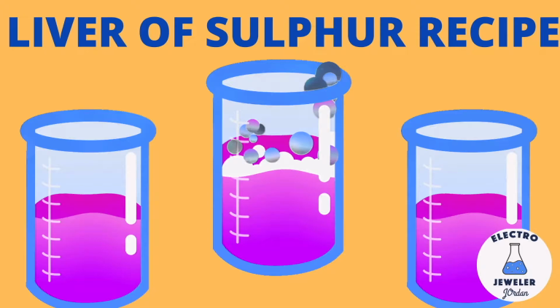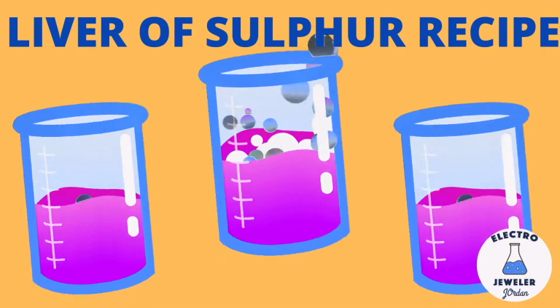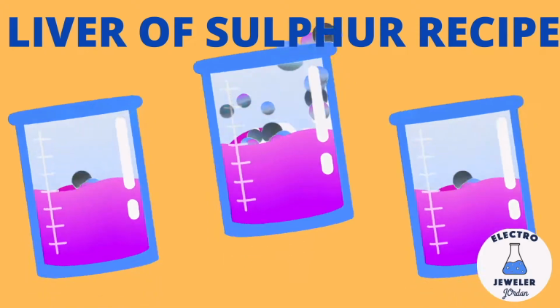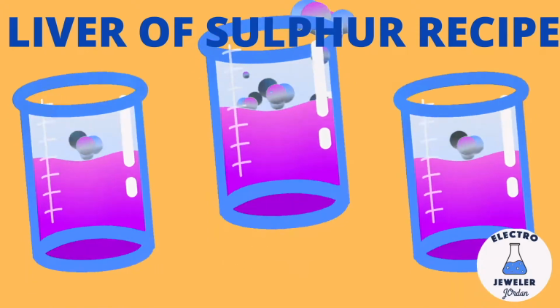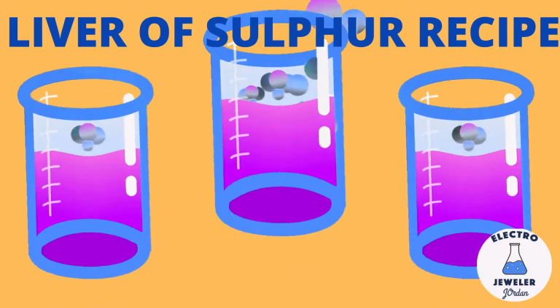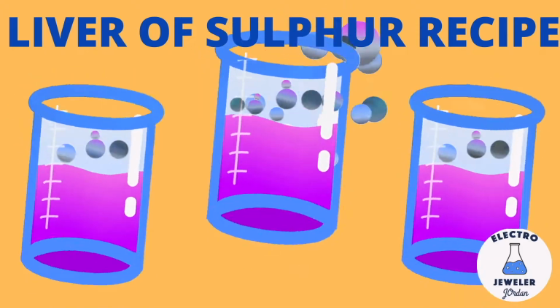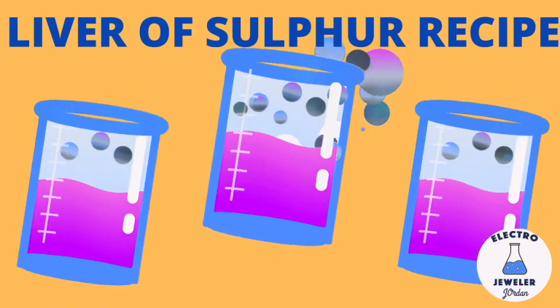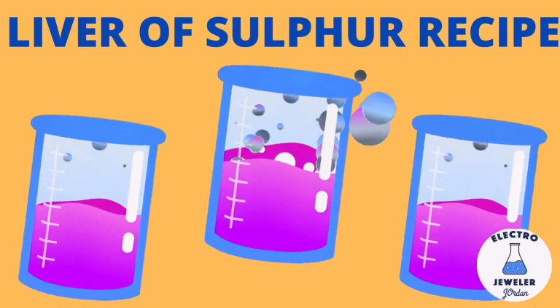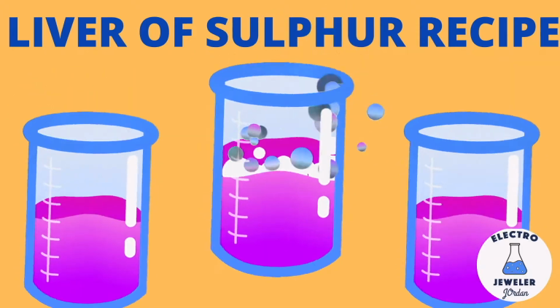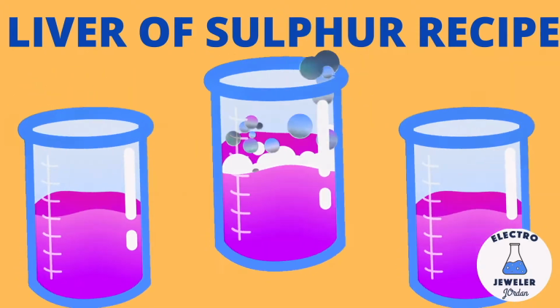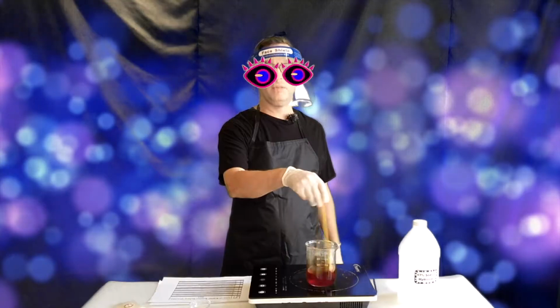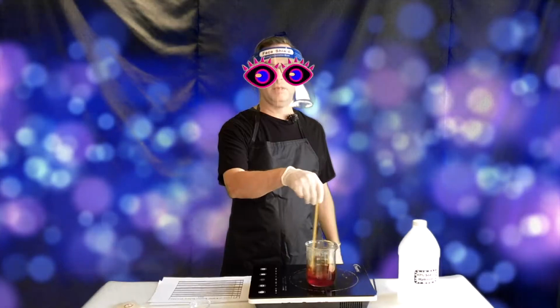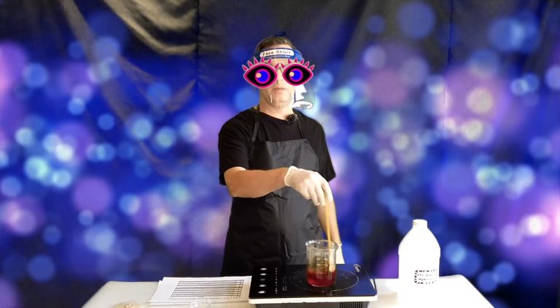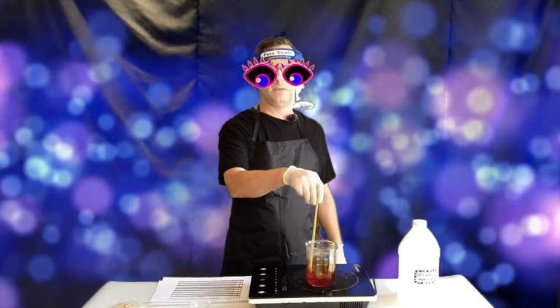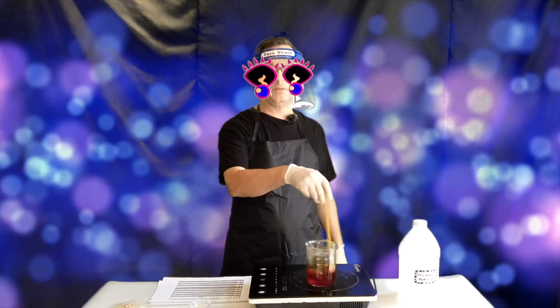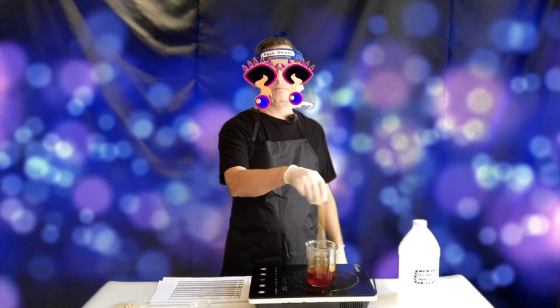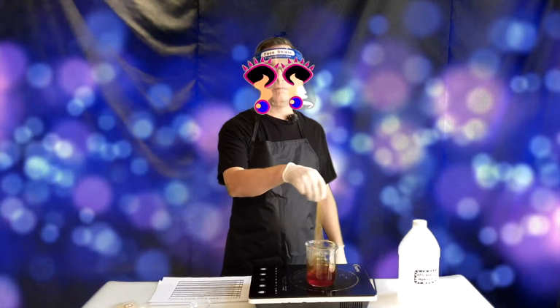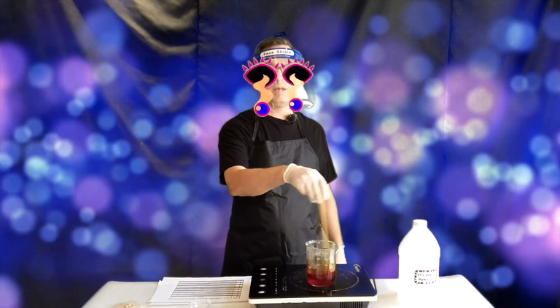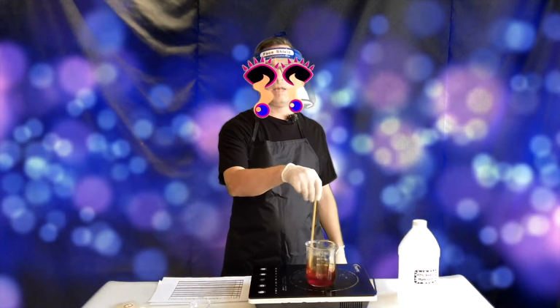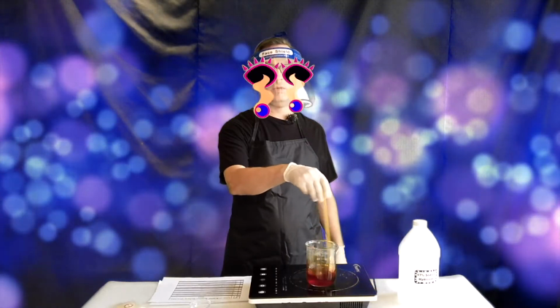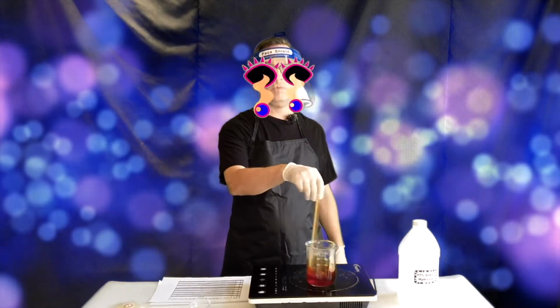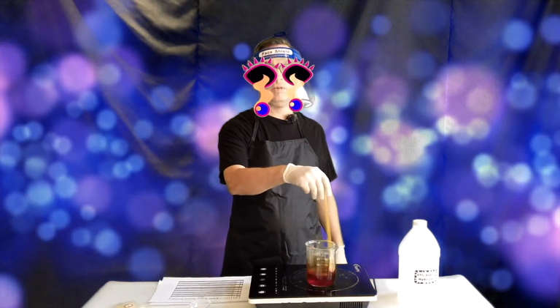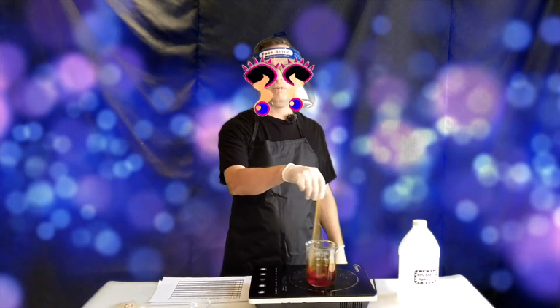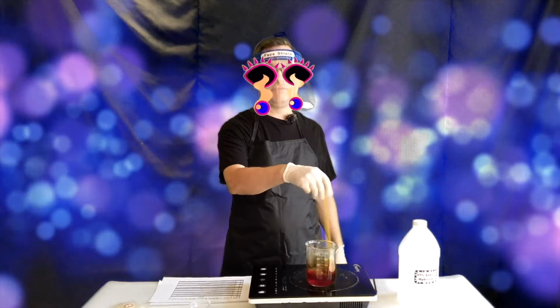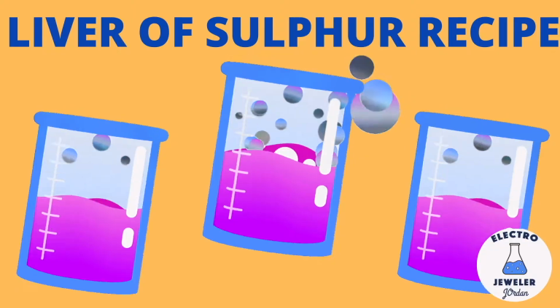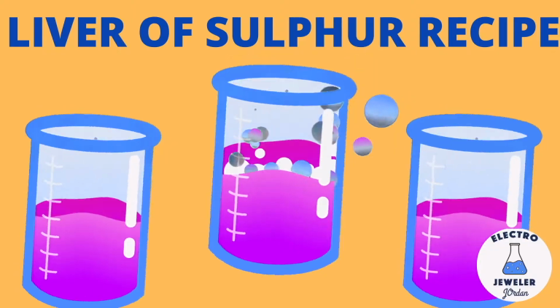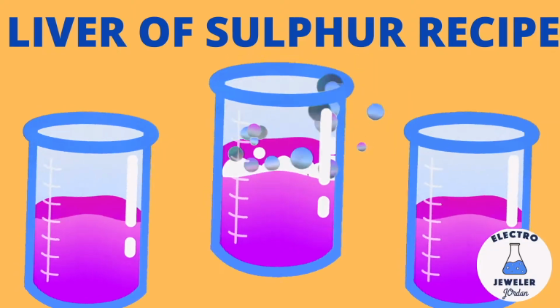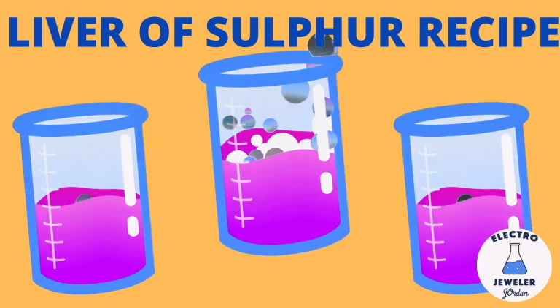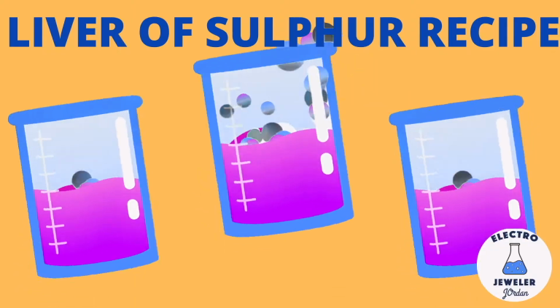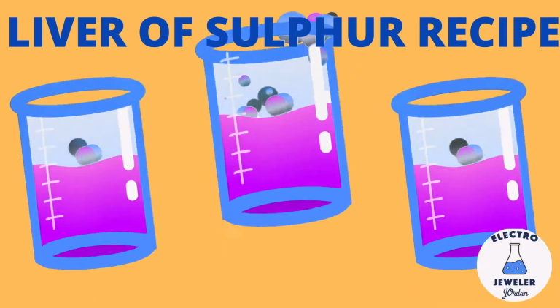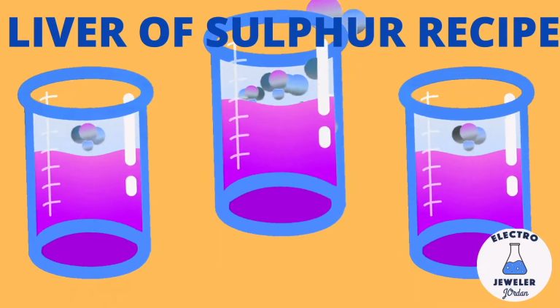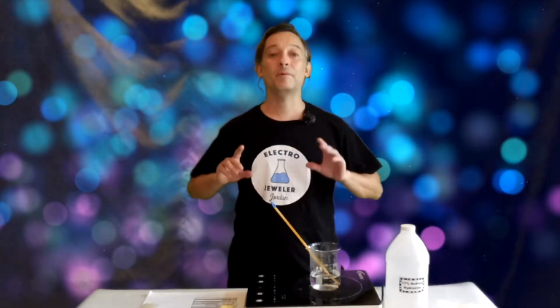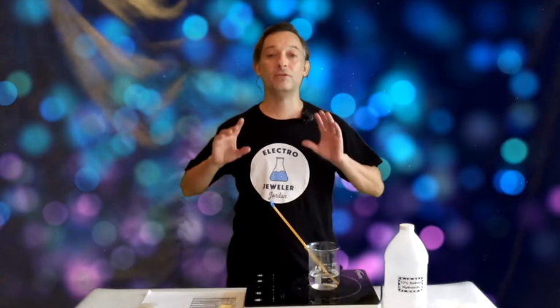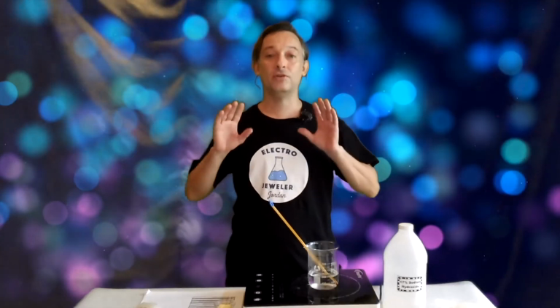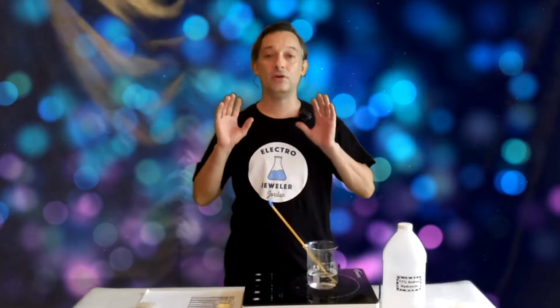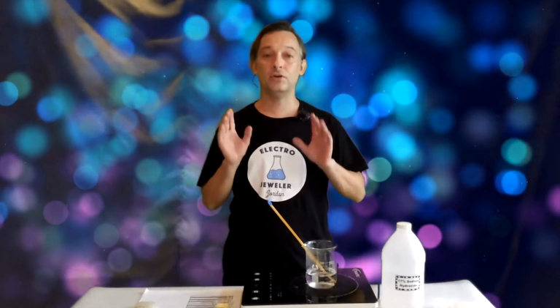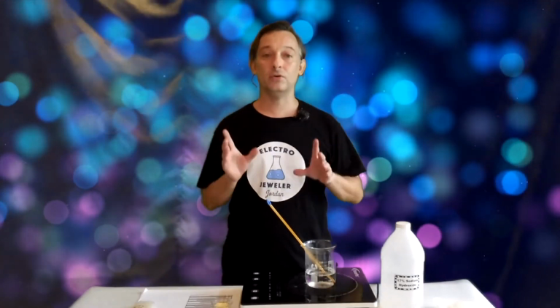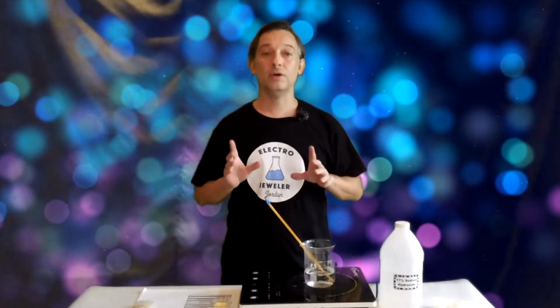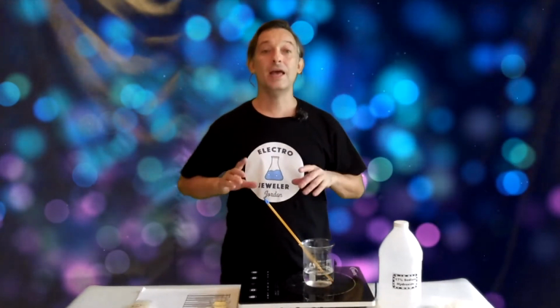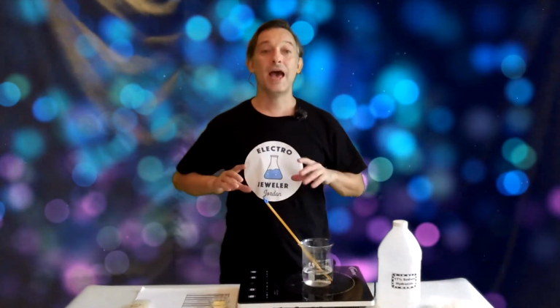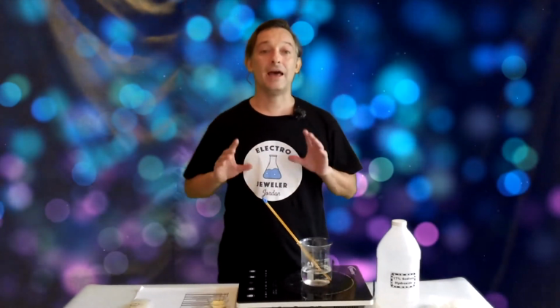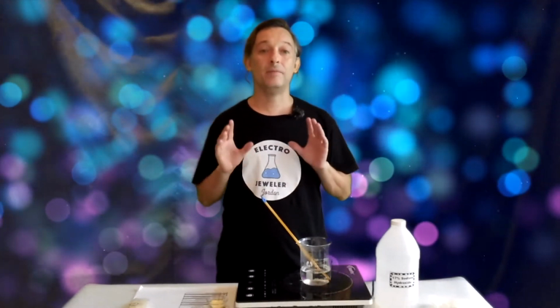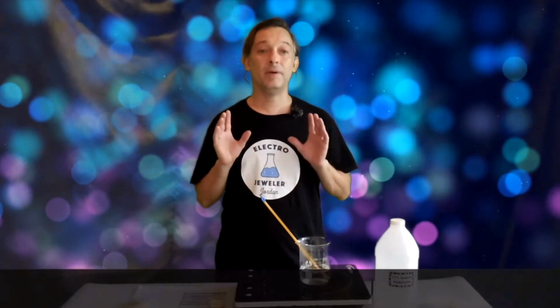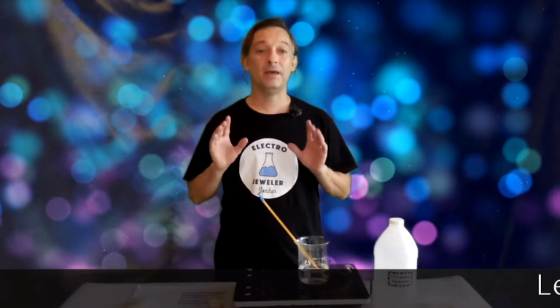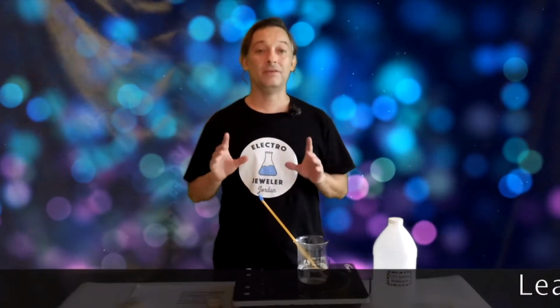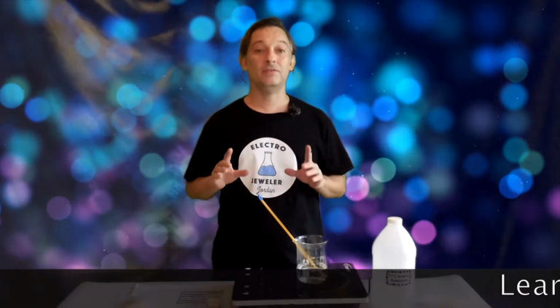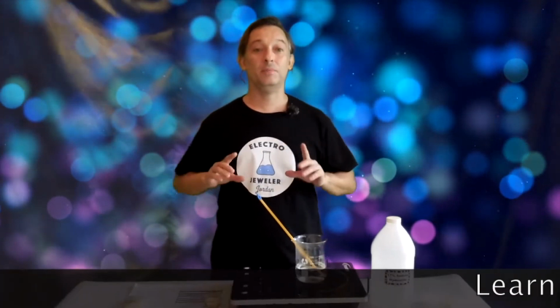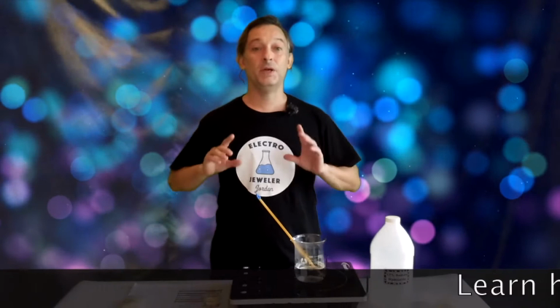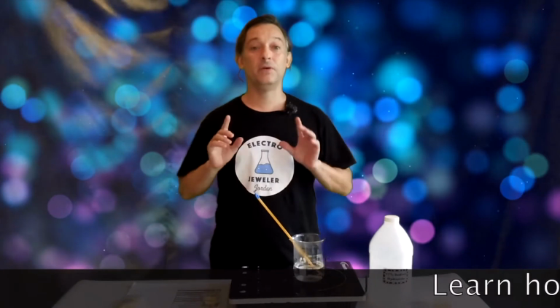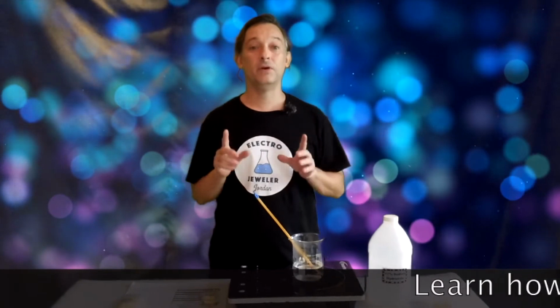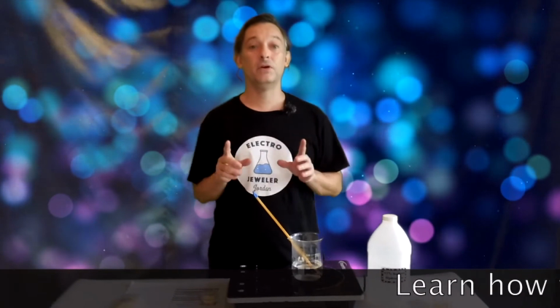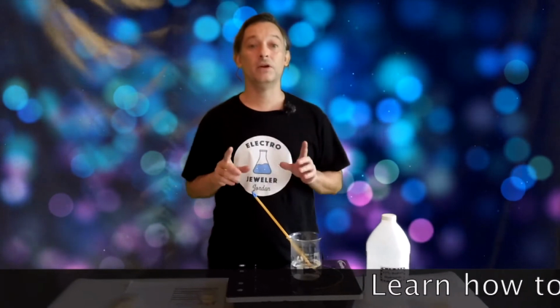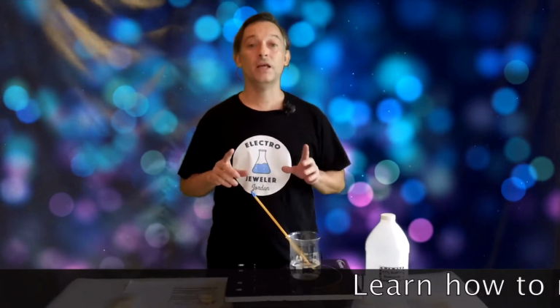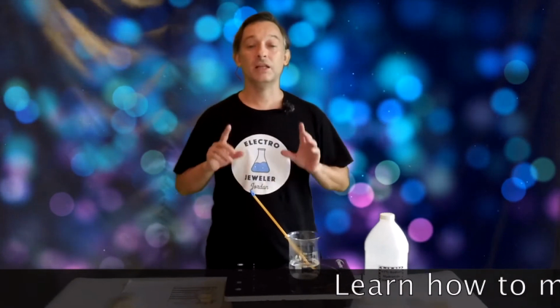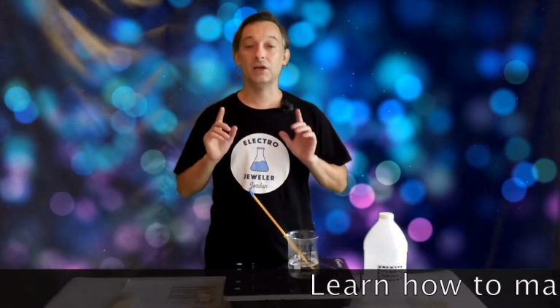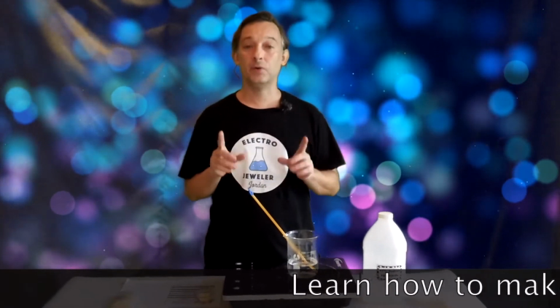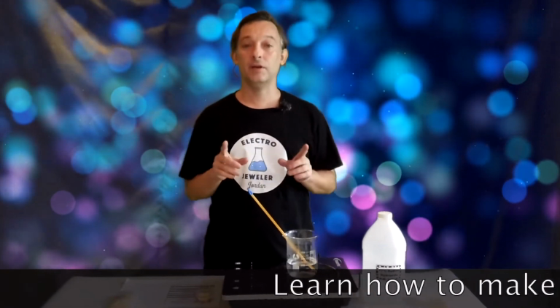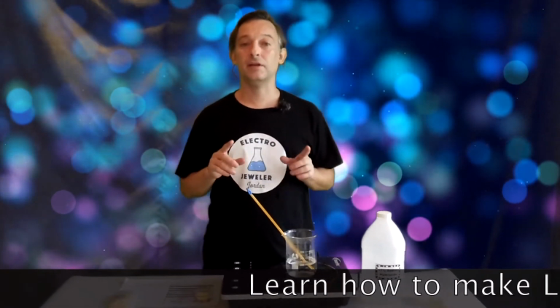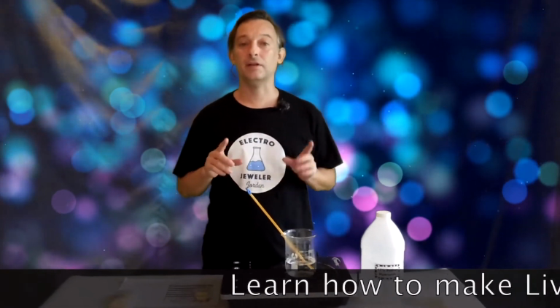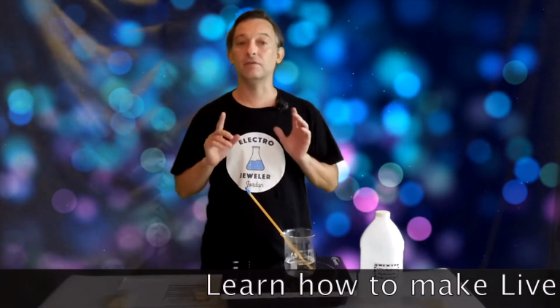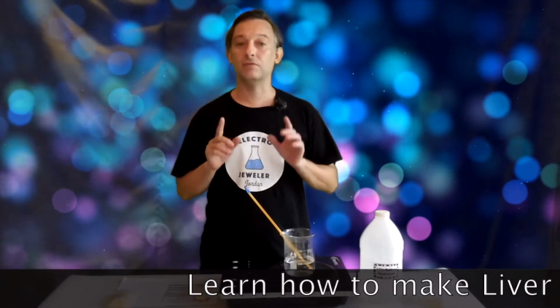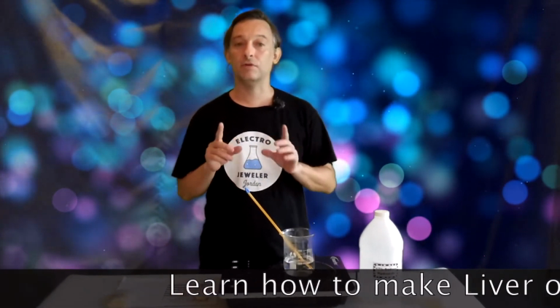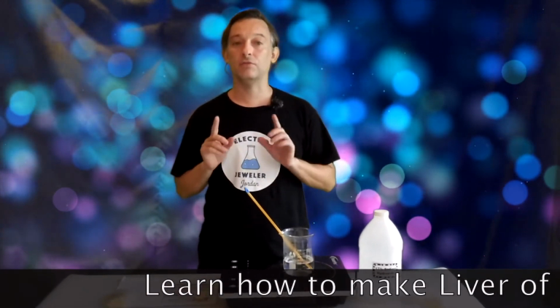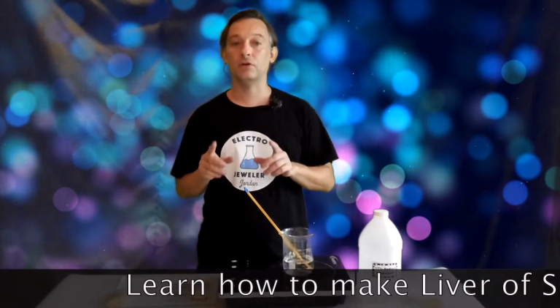Hello, Electro Jeweler Jordan here, and today I'm going to show you how to make superior liquid liver of sulfur.